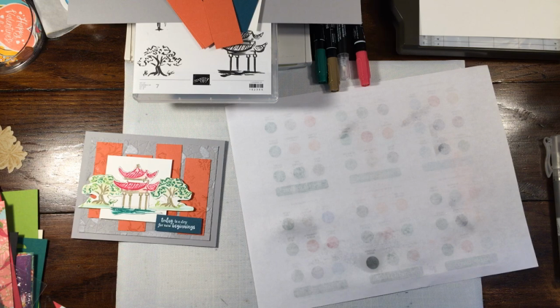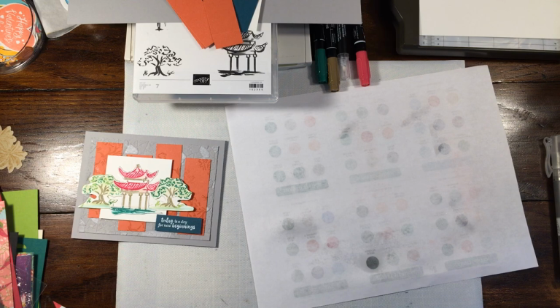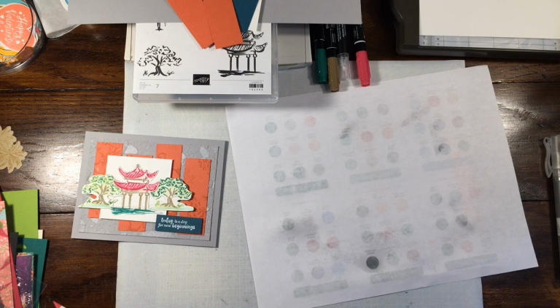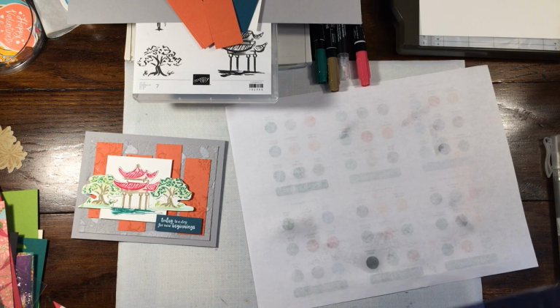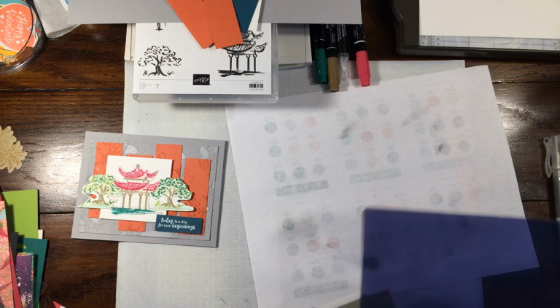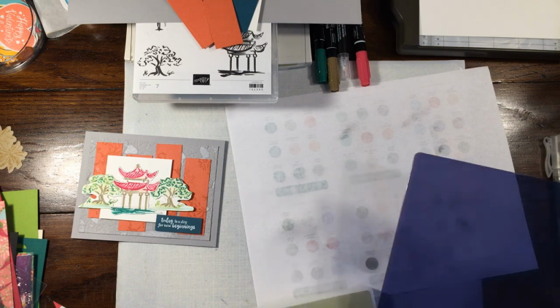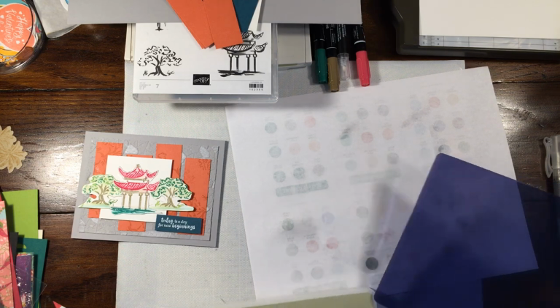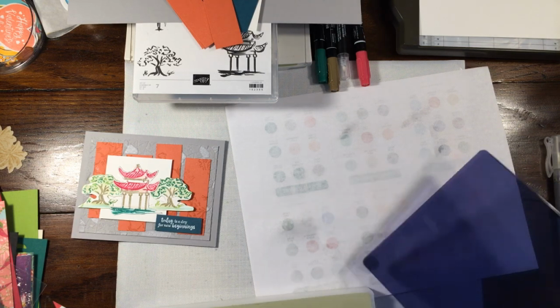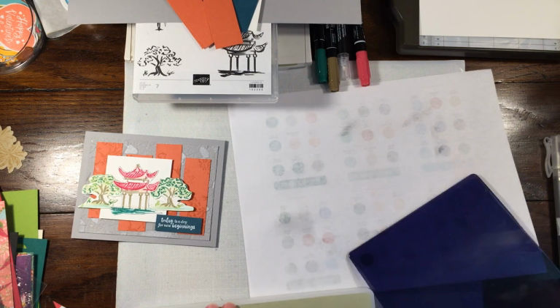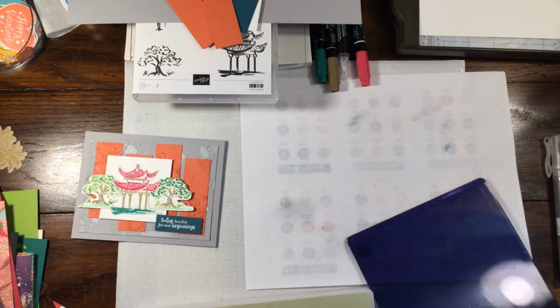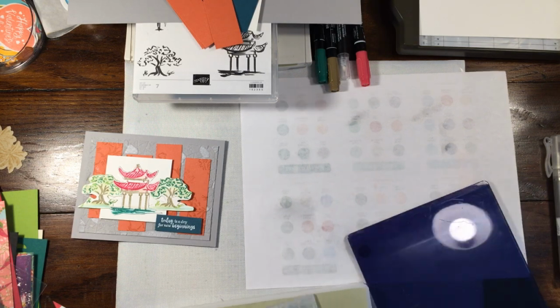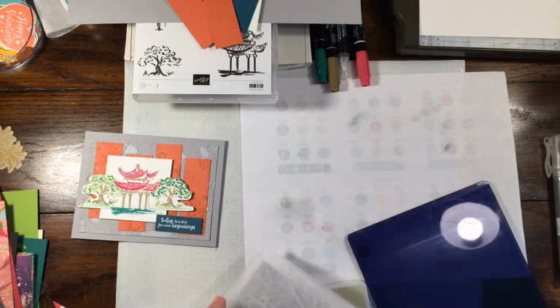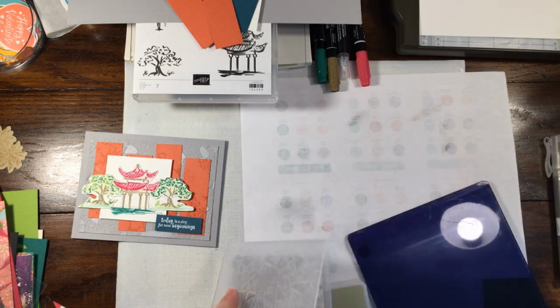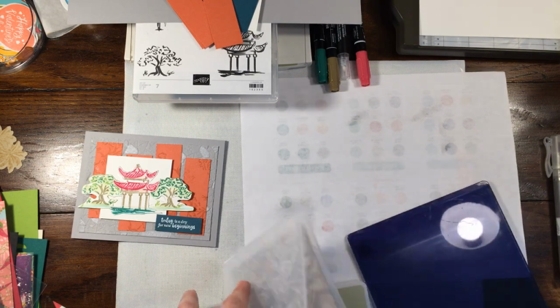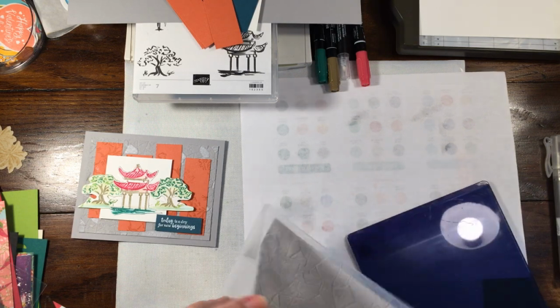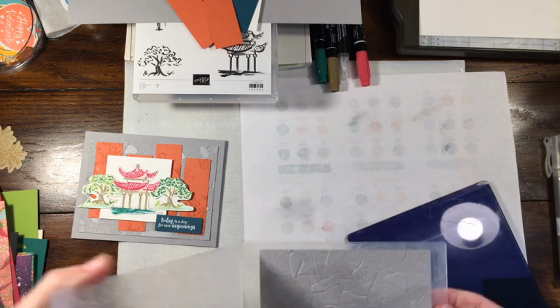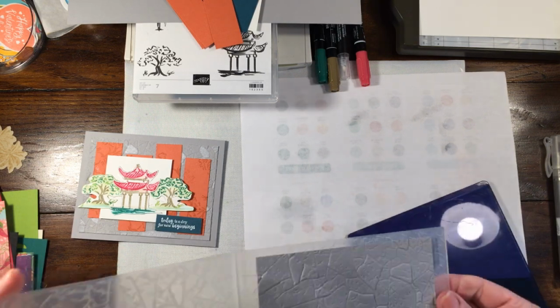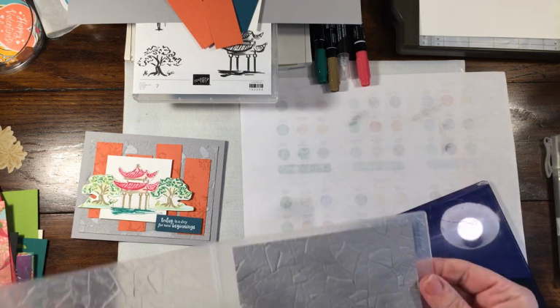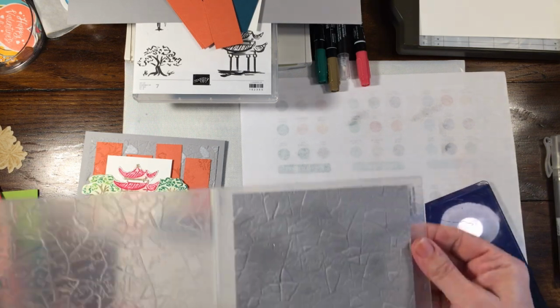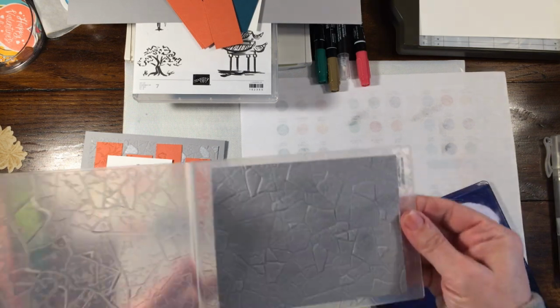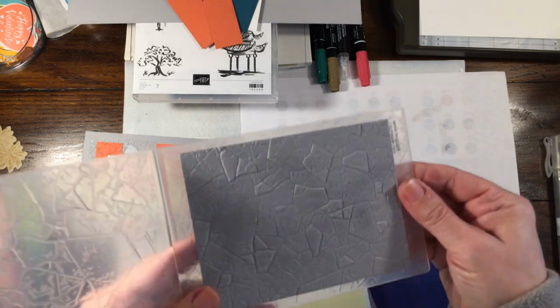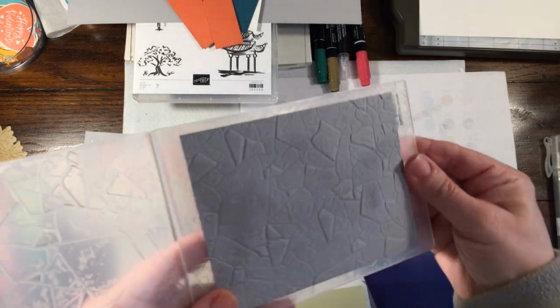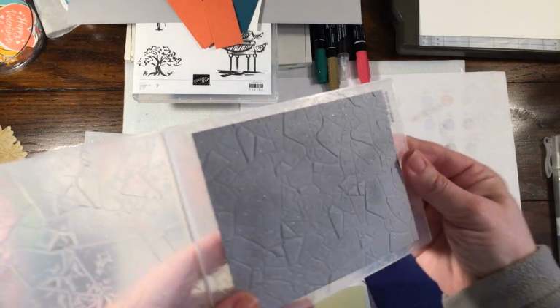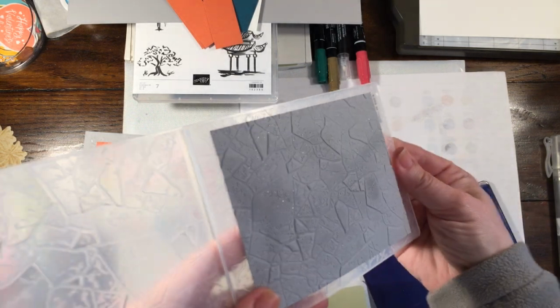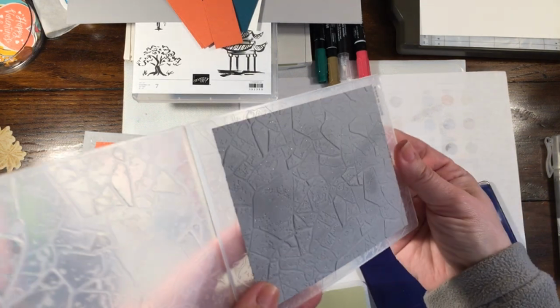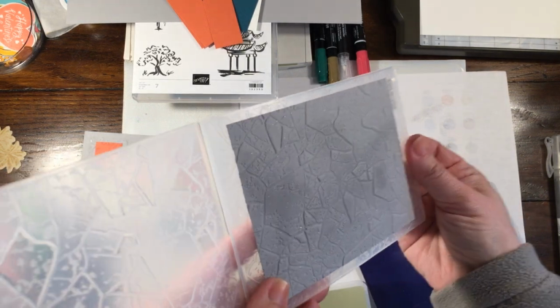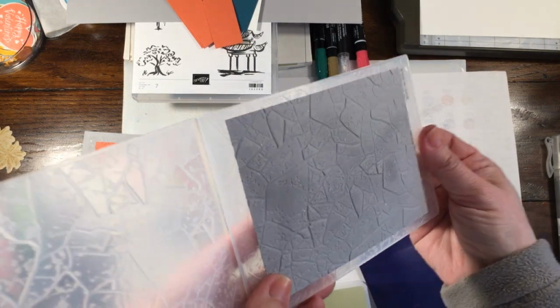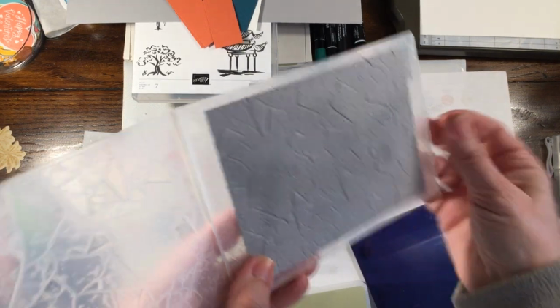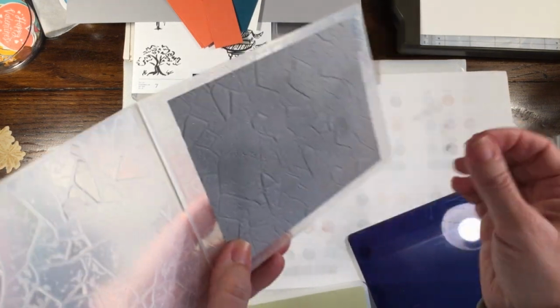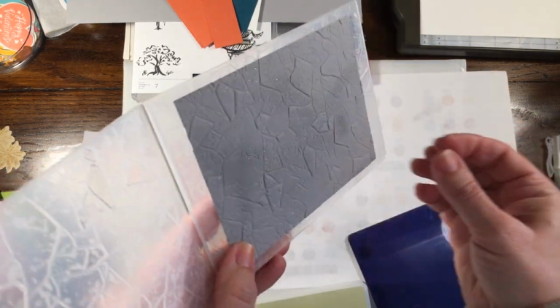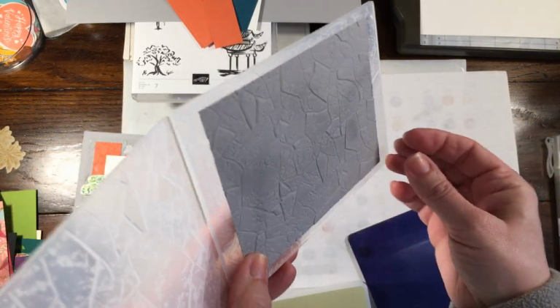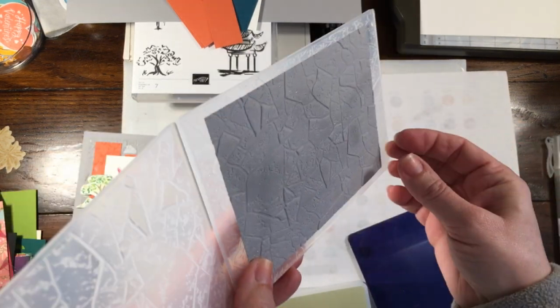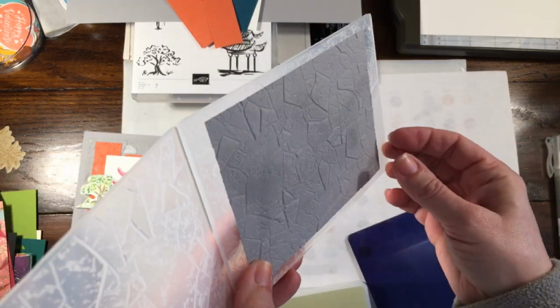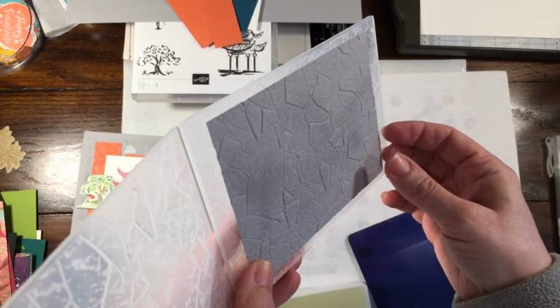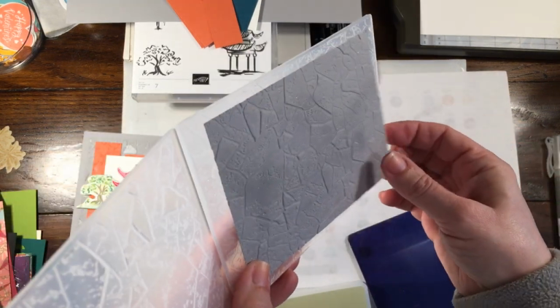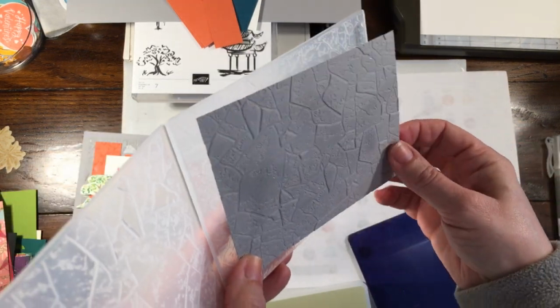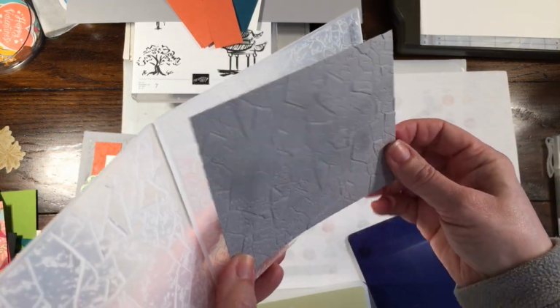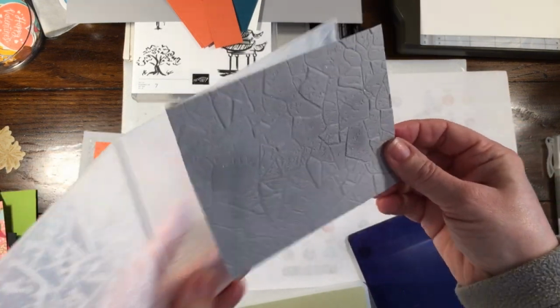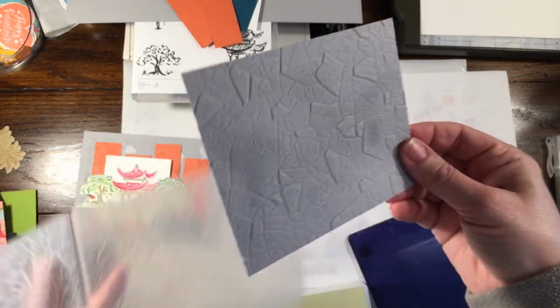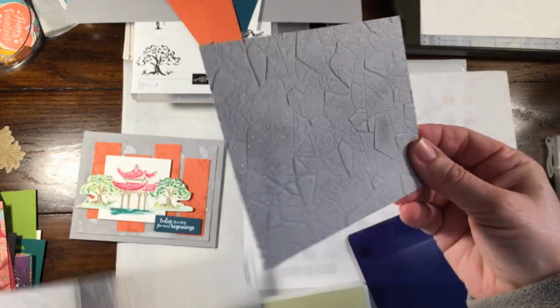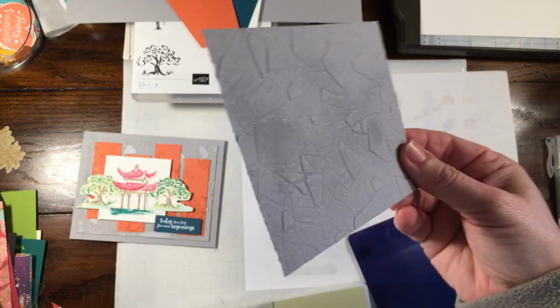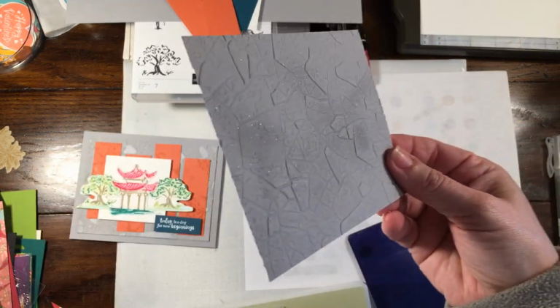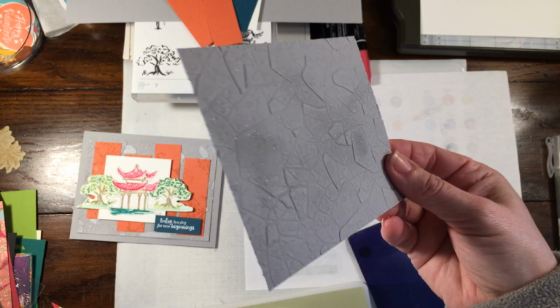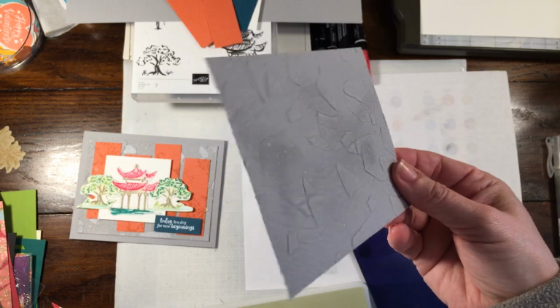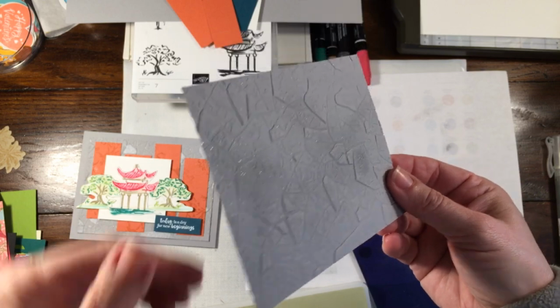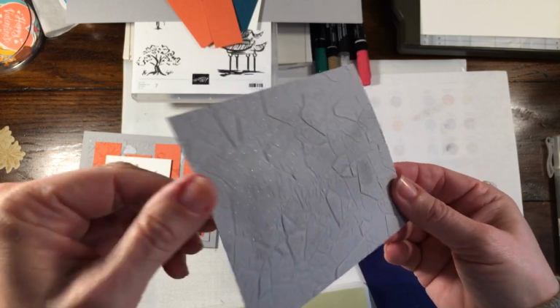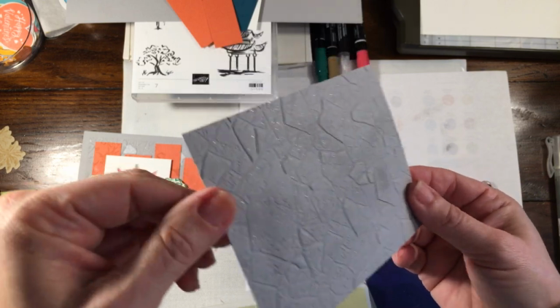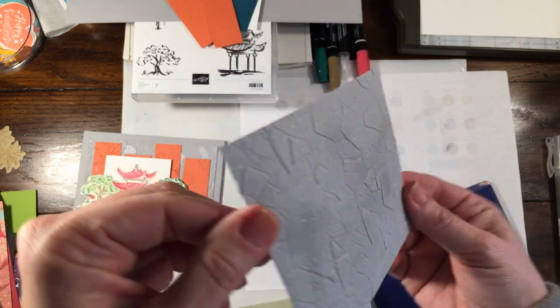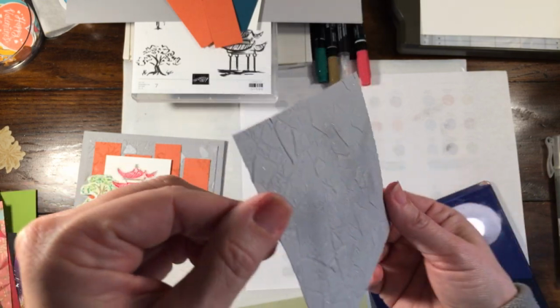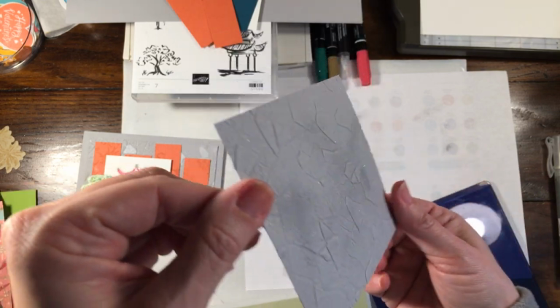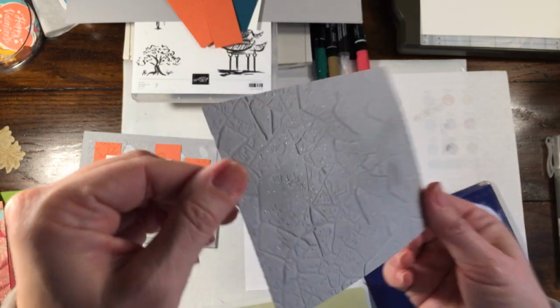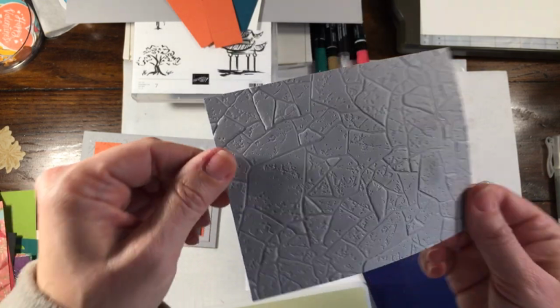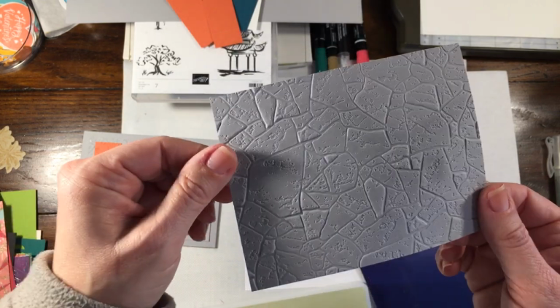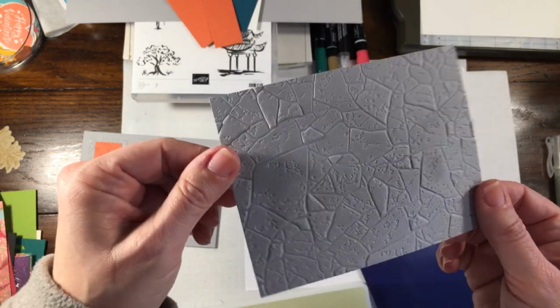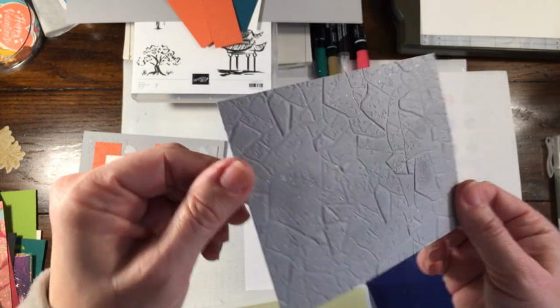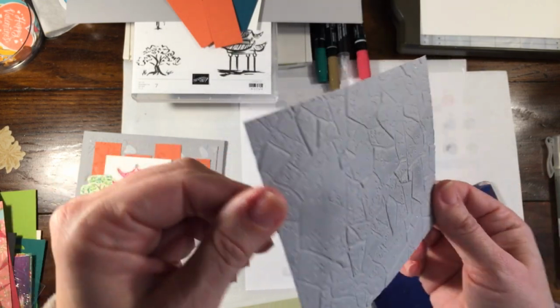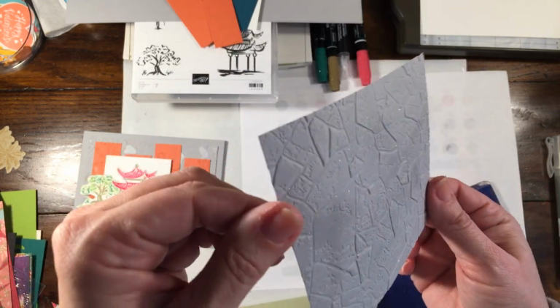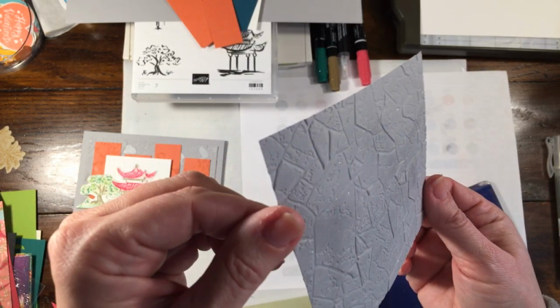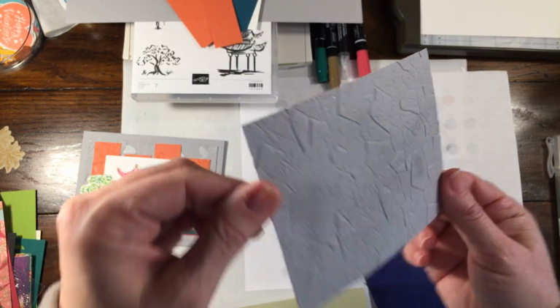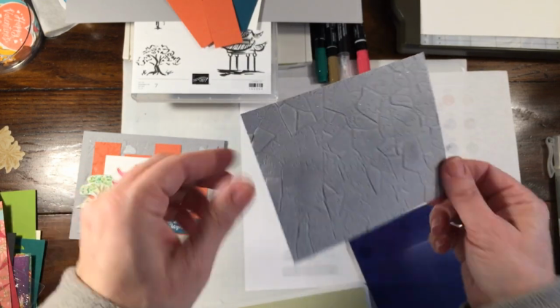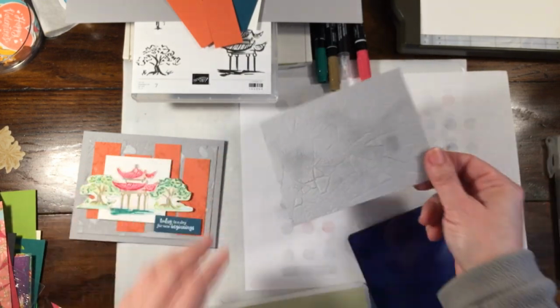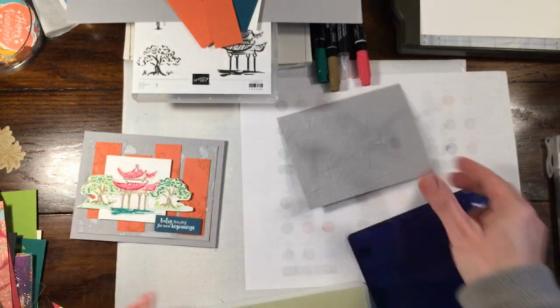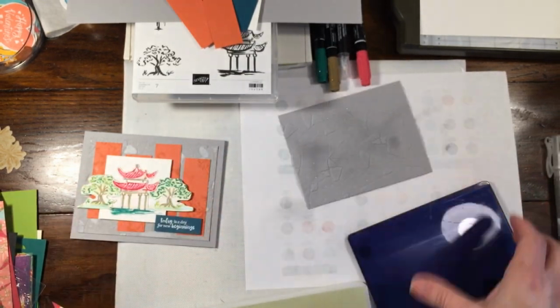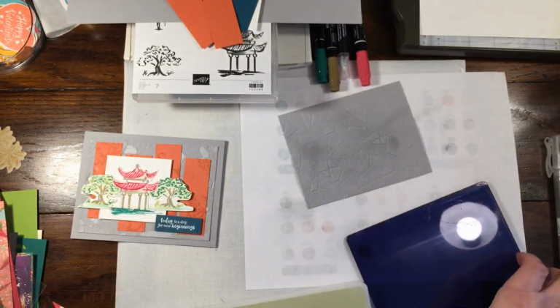When you pull this out you can see it has a really deep impression, and it's sparkly from the shimmer paint — a really deep, beautiful result.